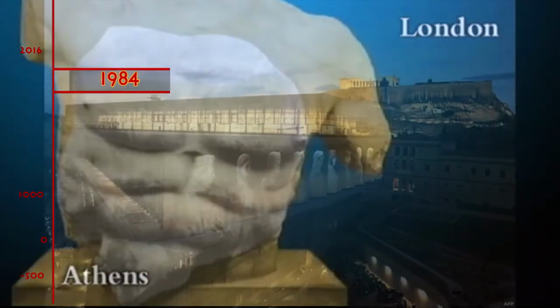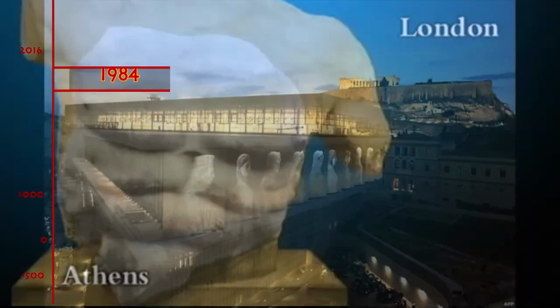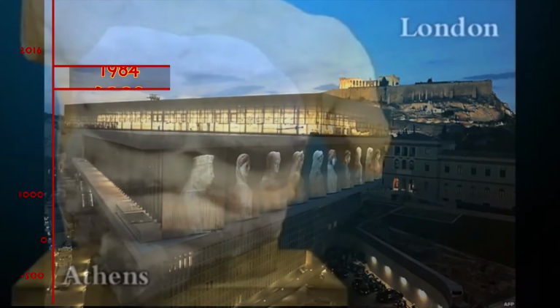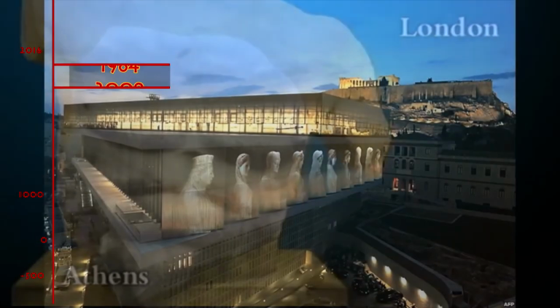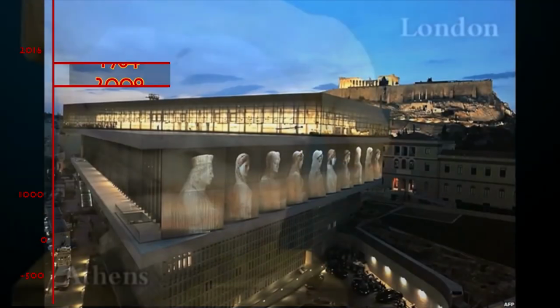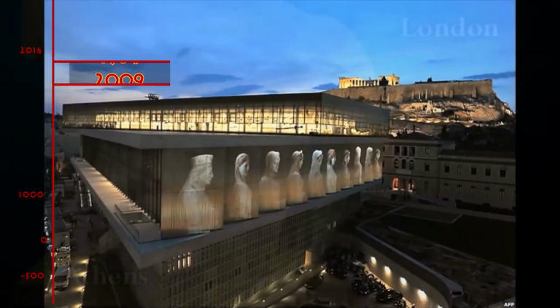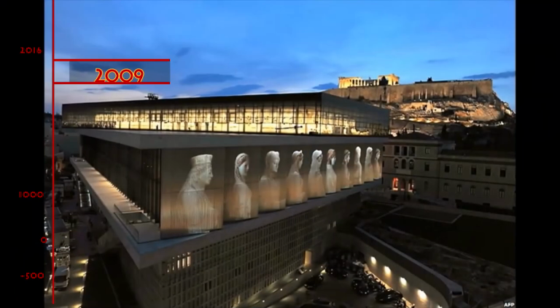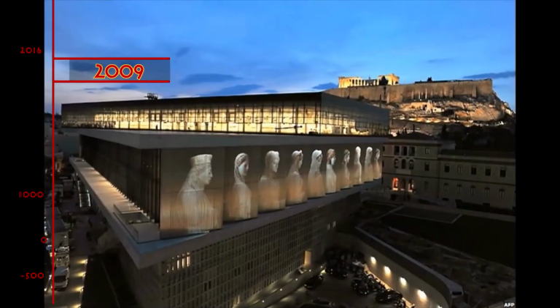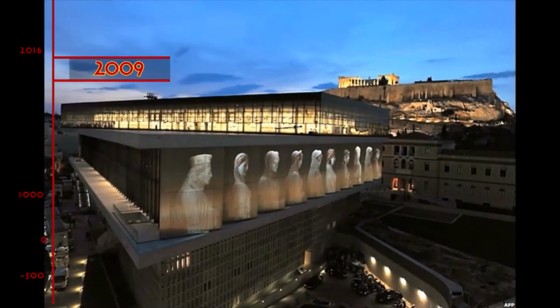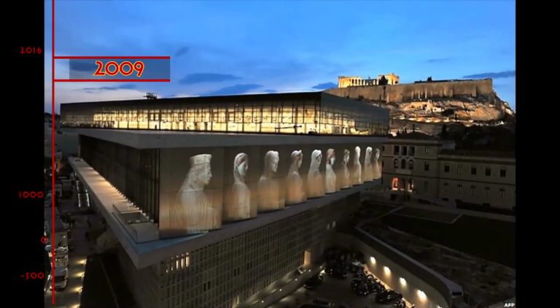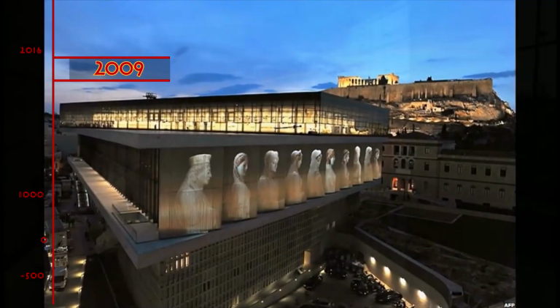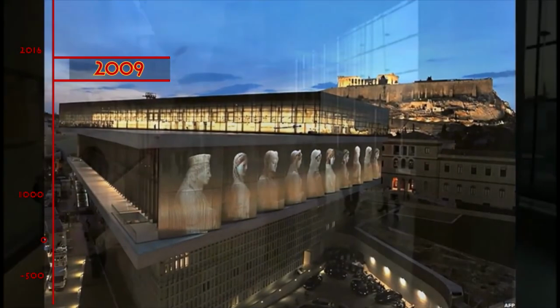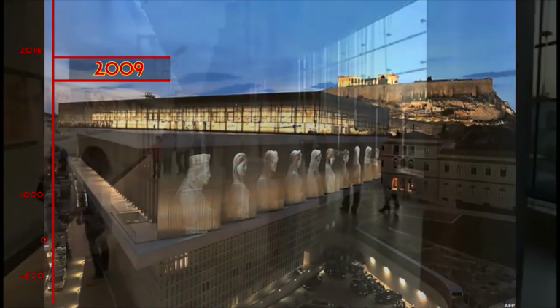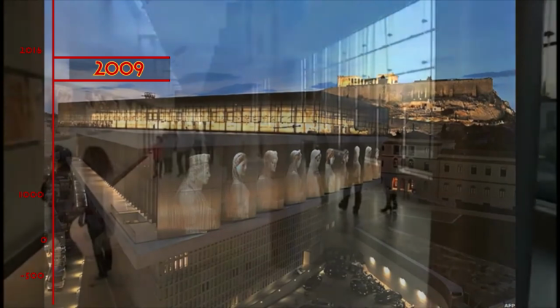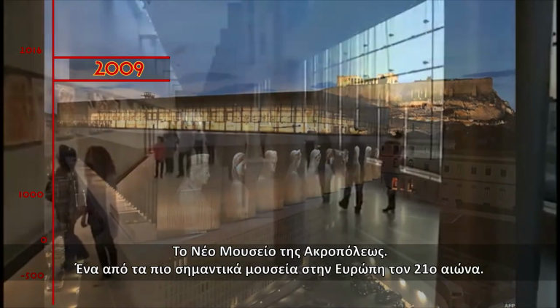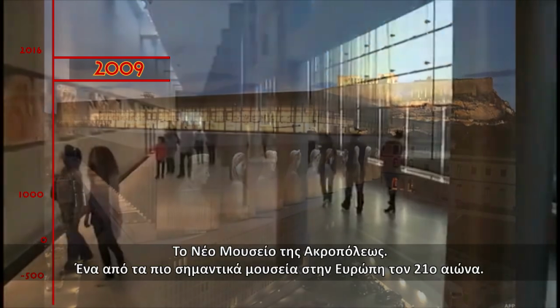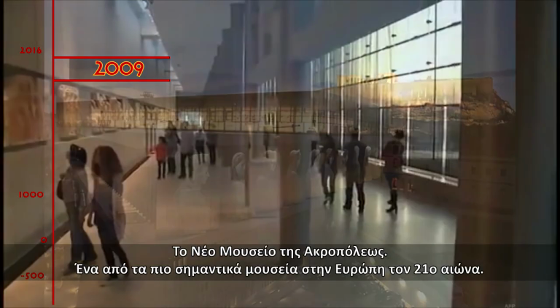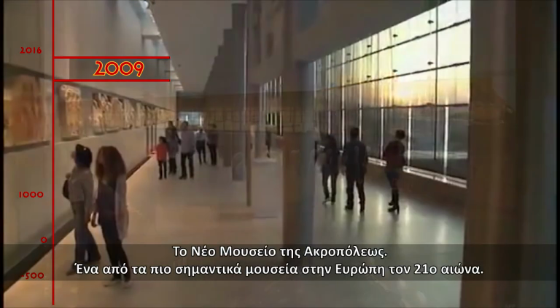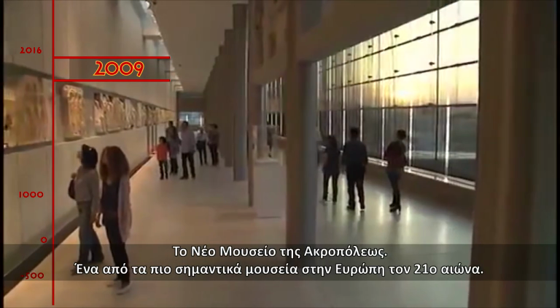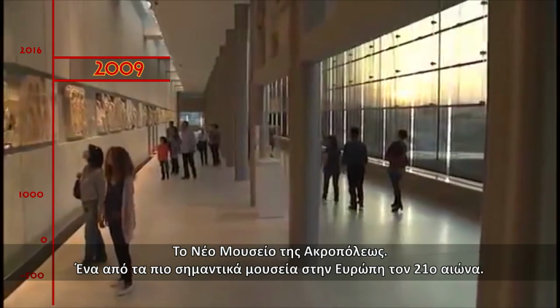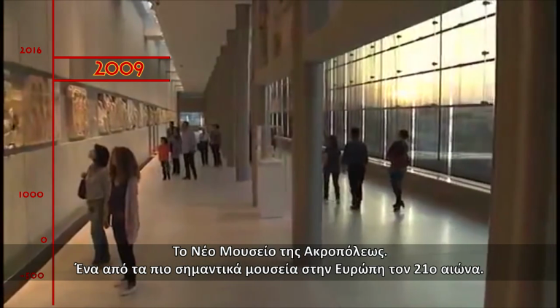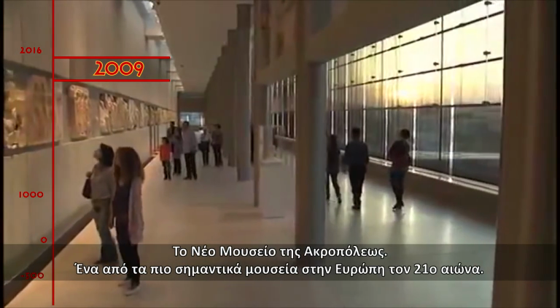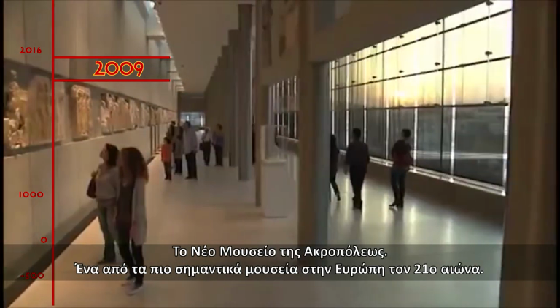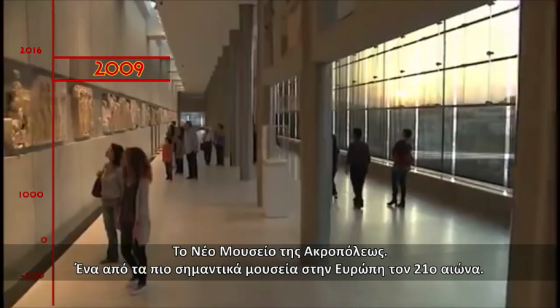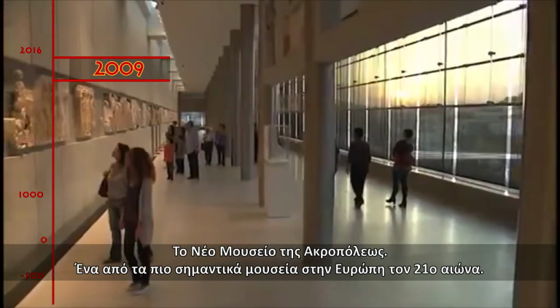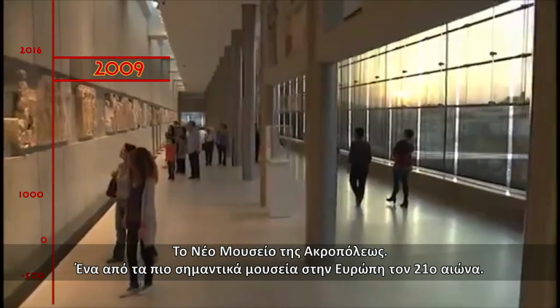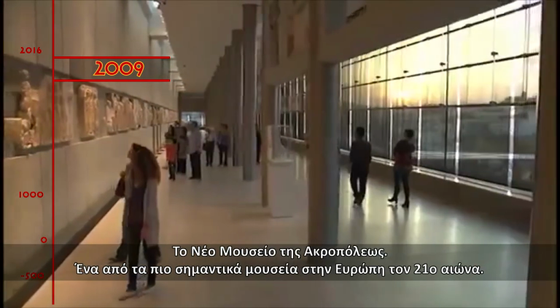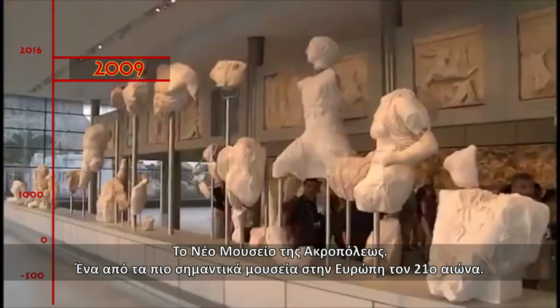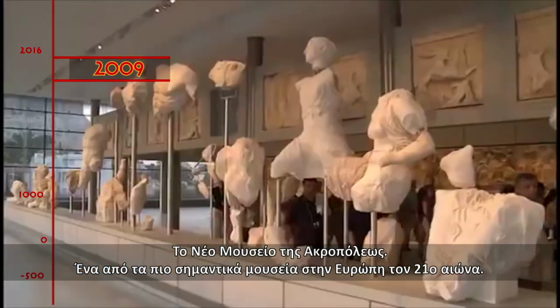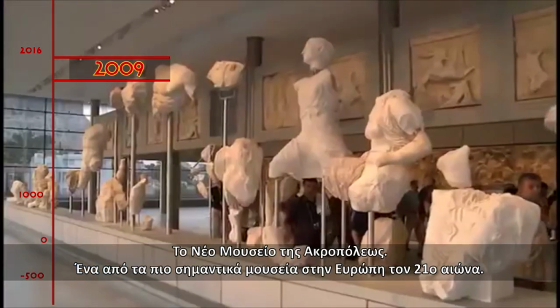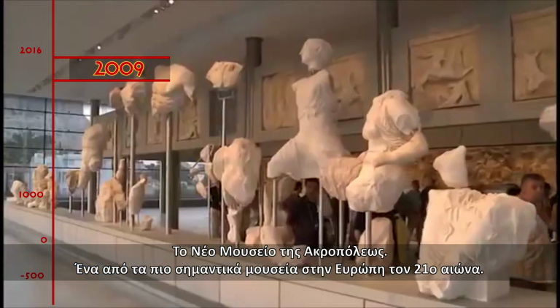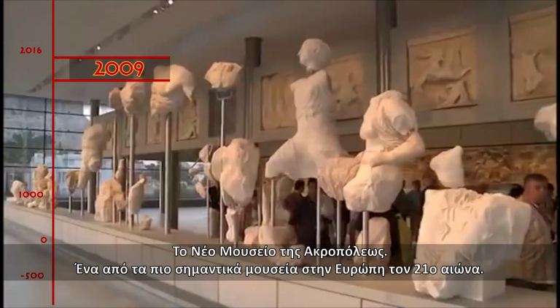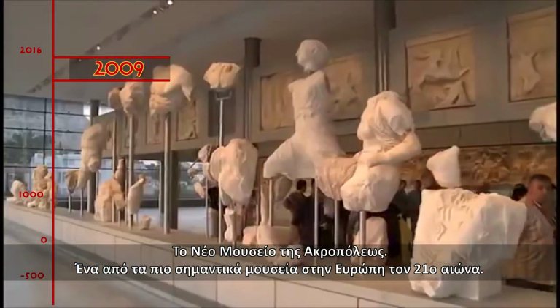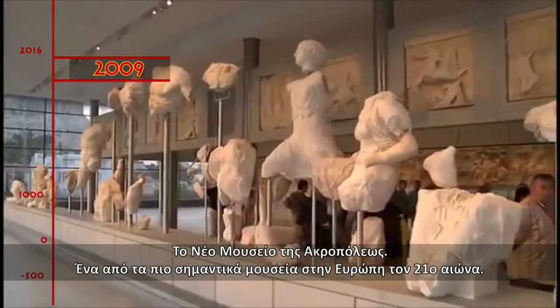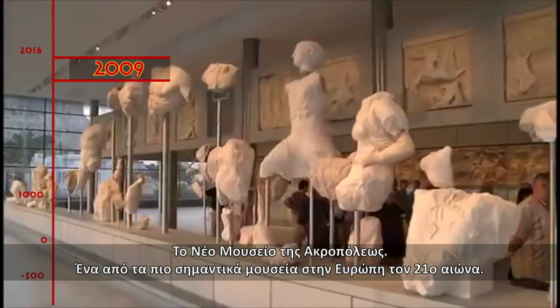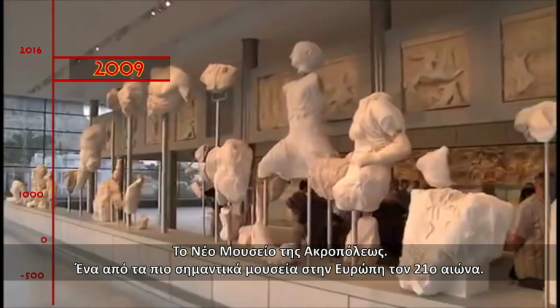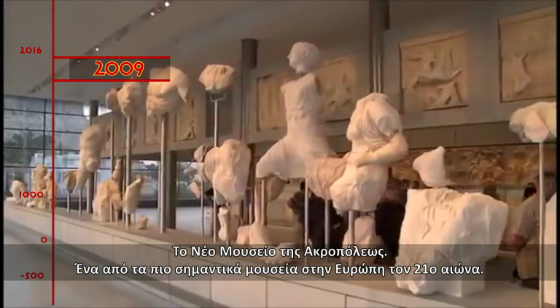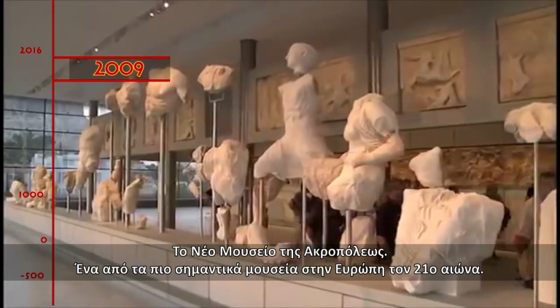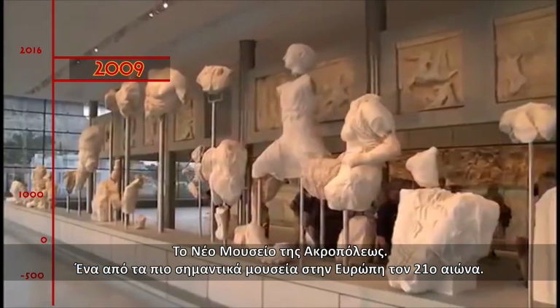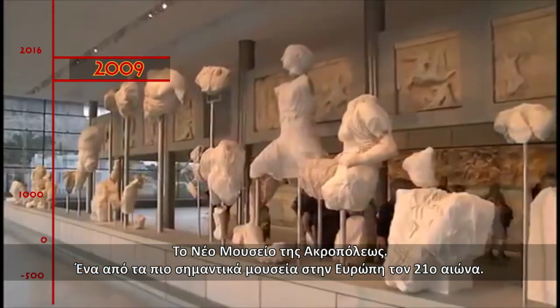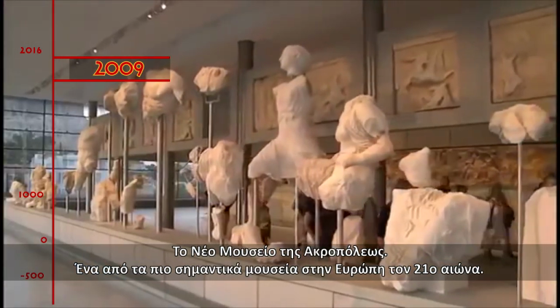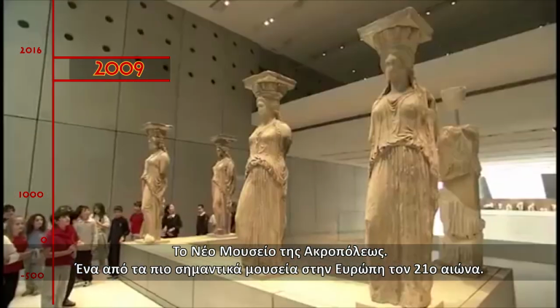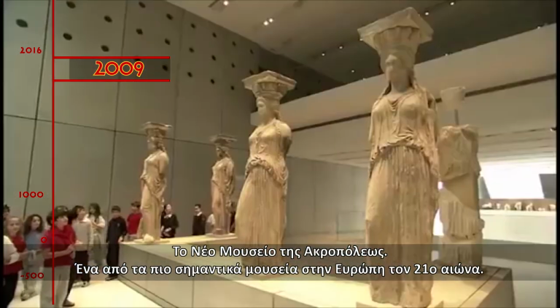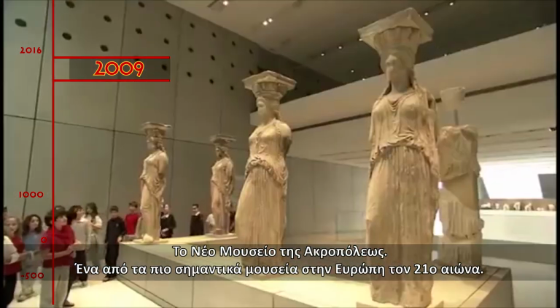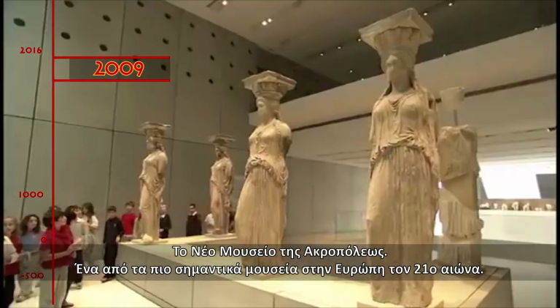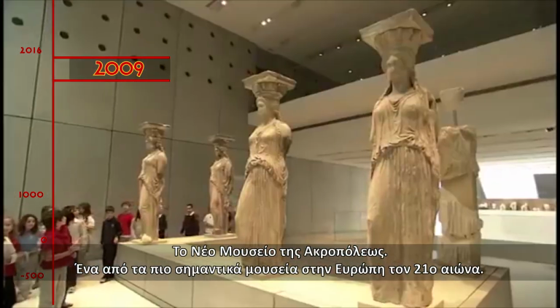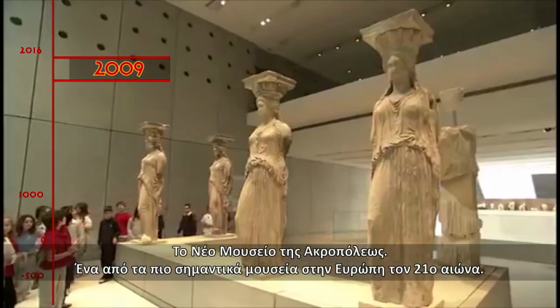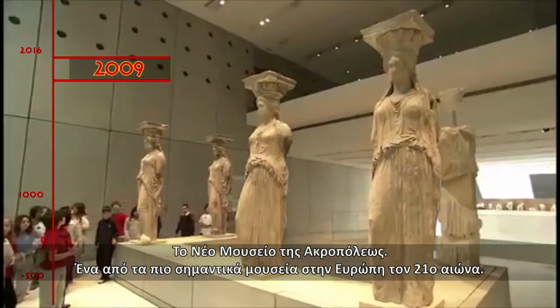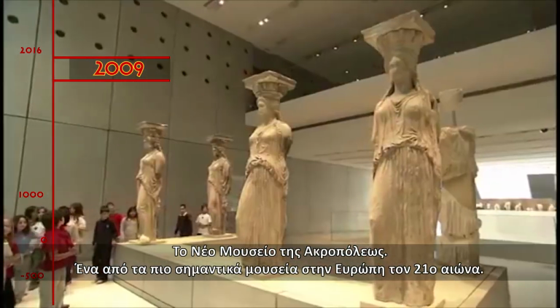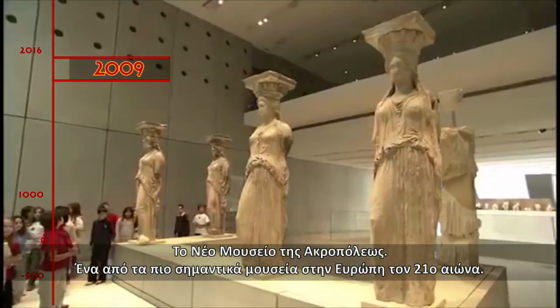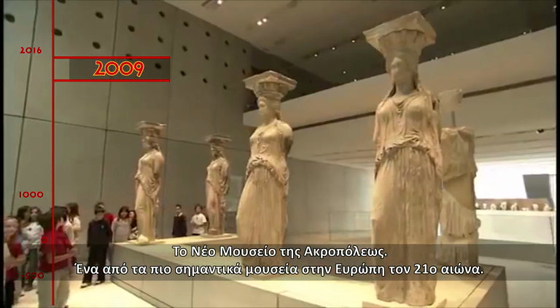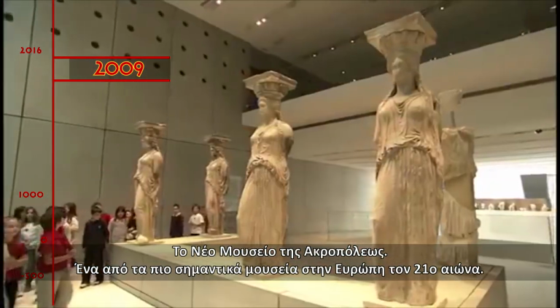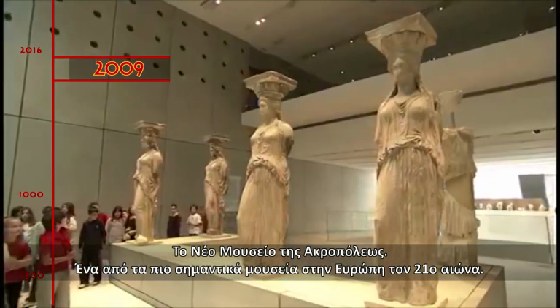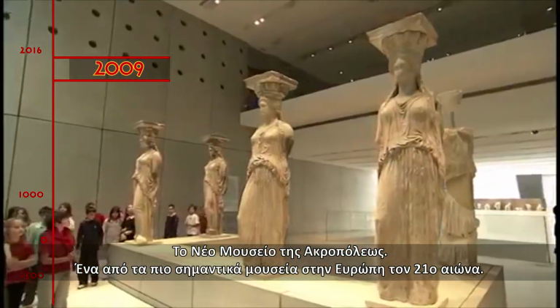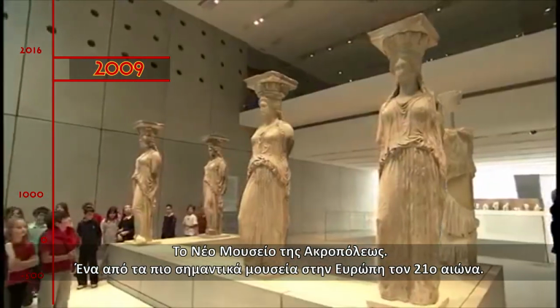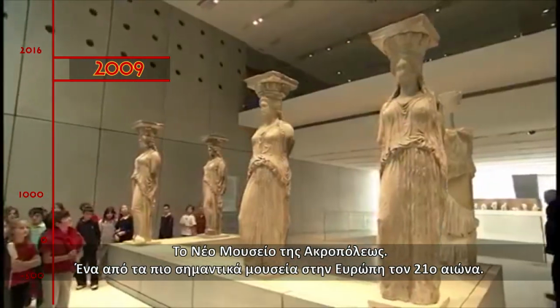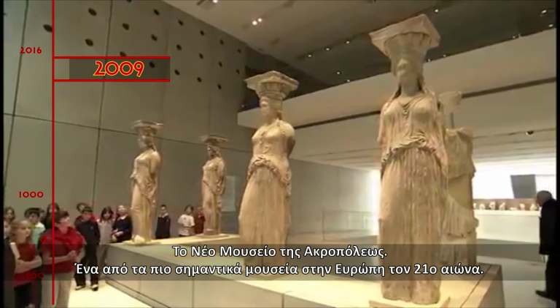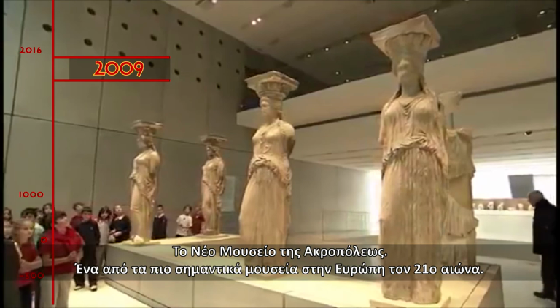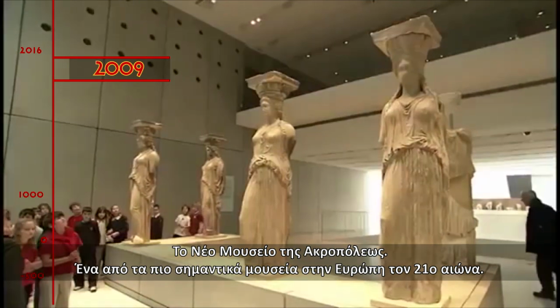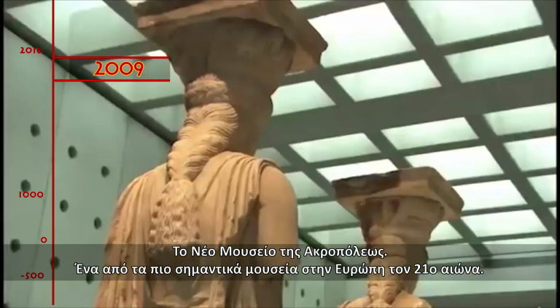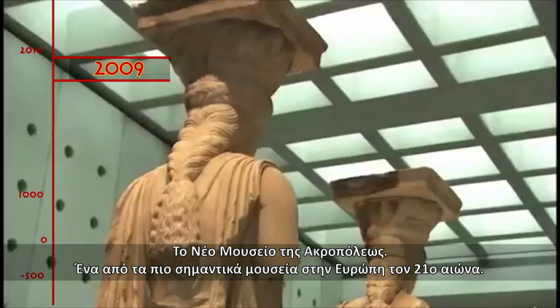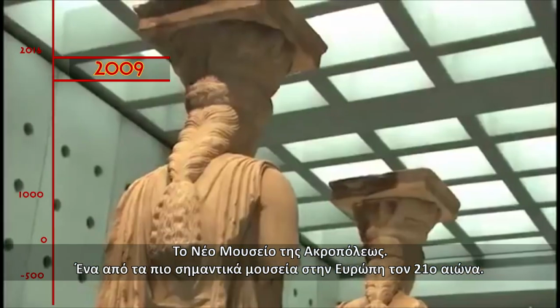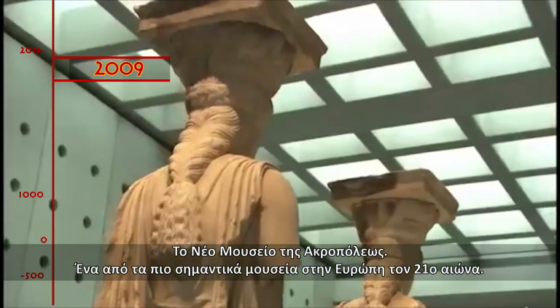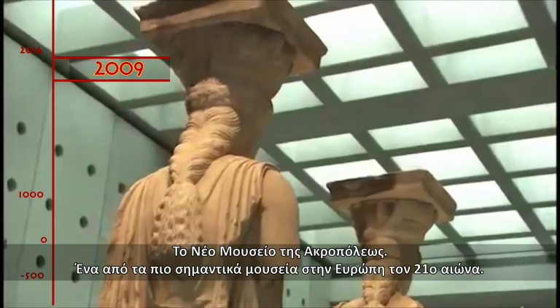2009. The new Acropolis Museum, one of the most high-profile museums built in Europe in the 21st century, opens.